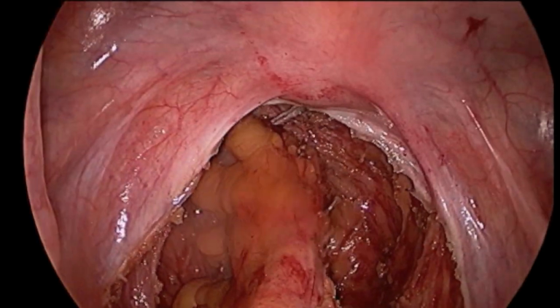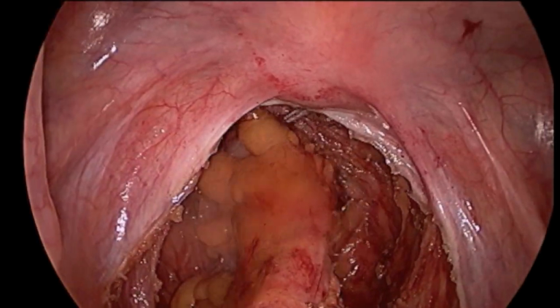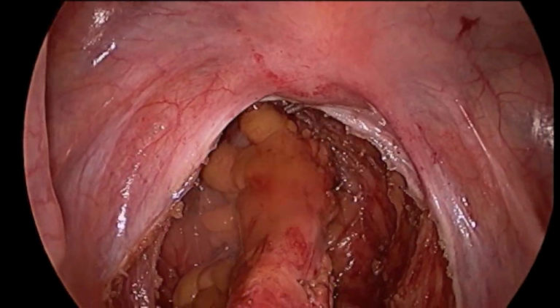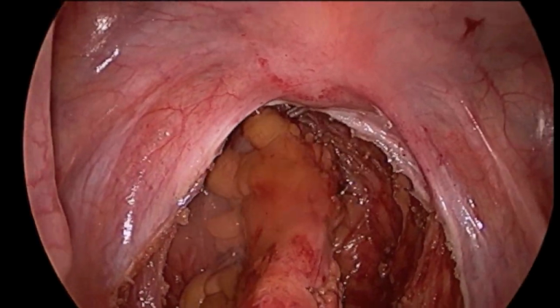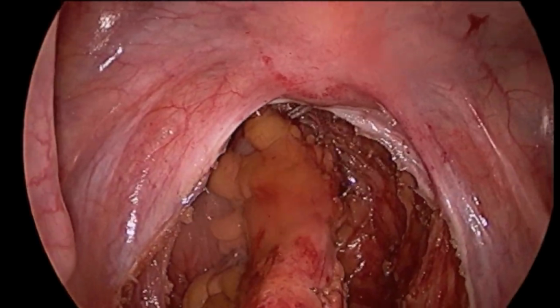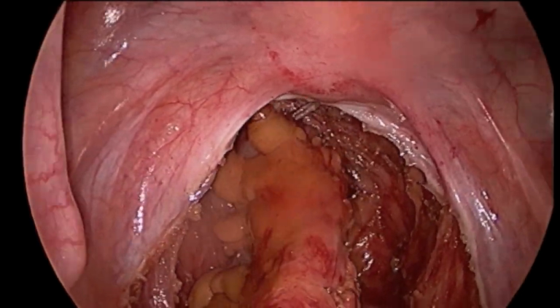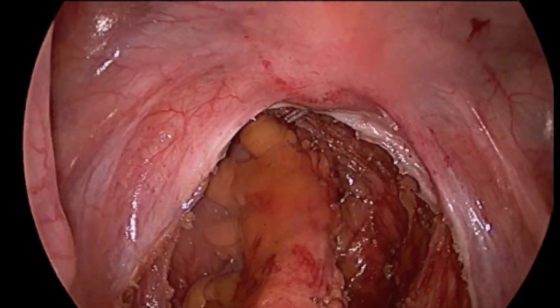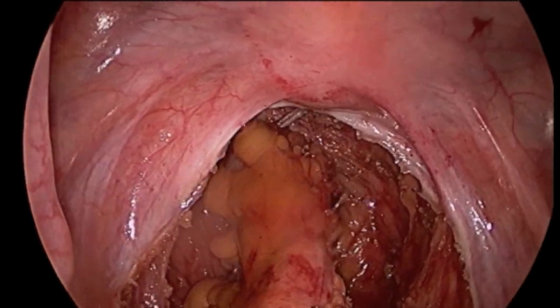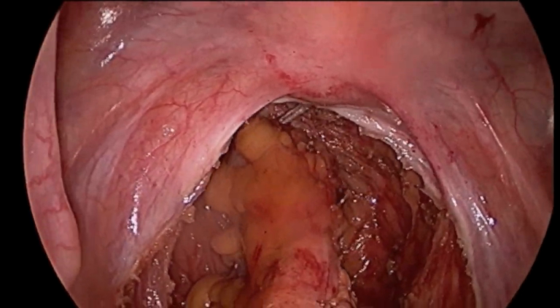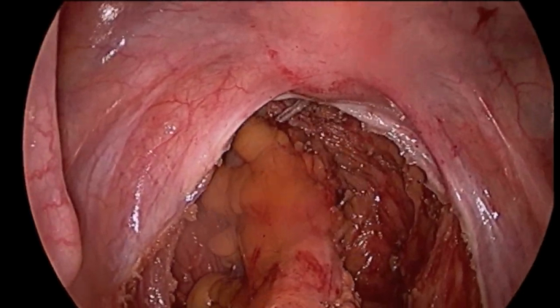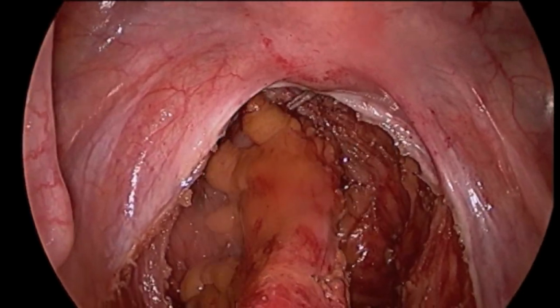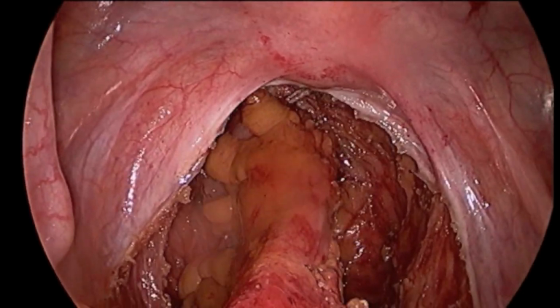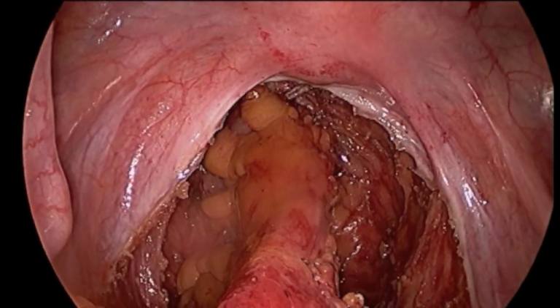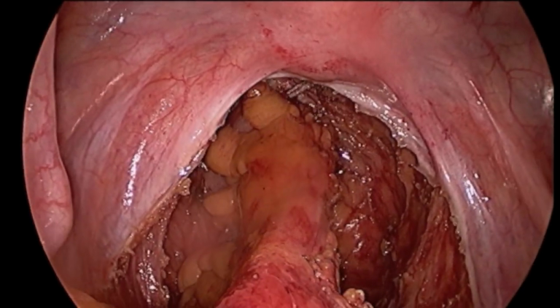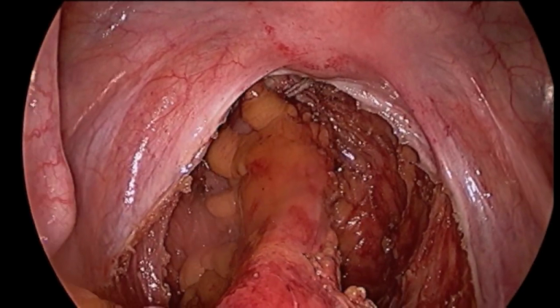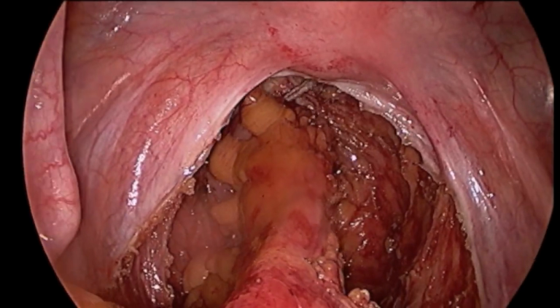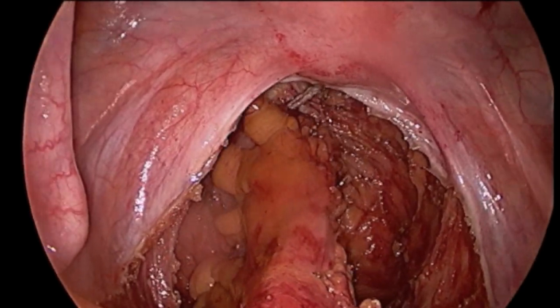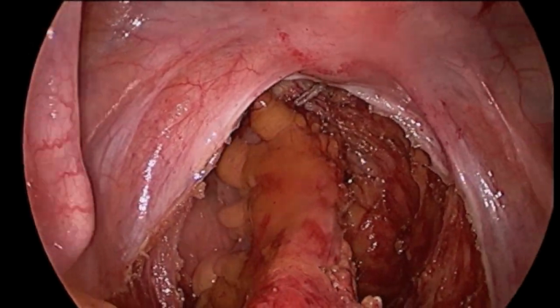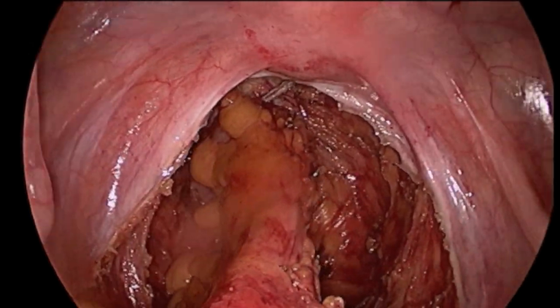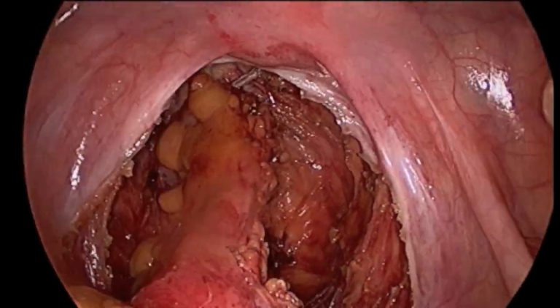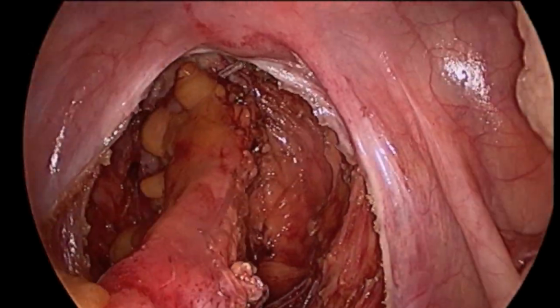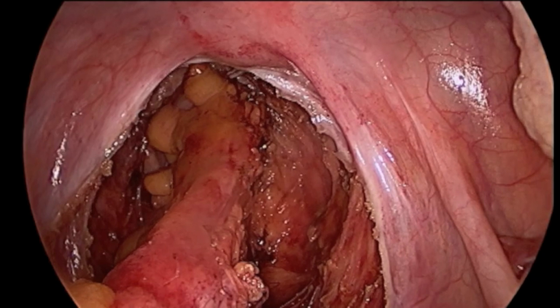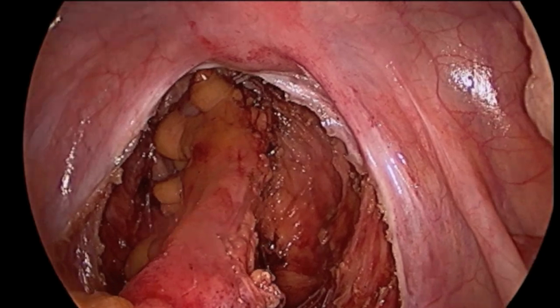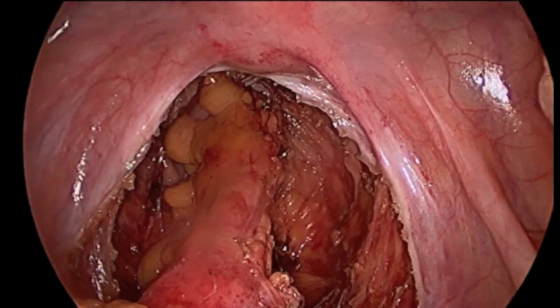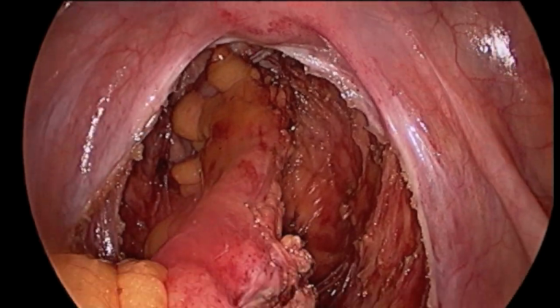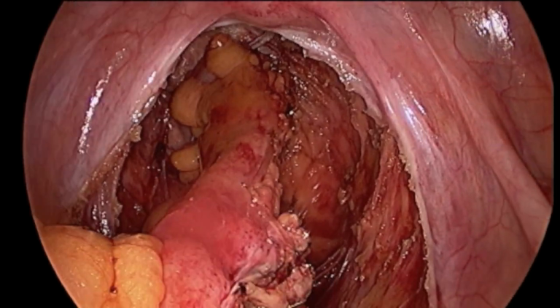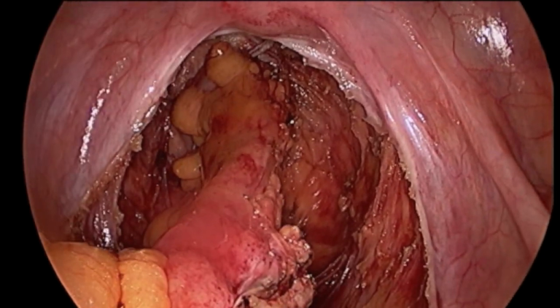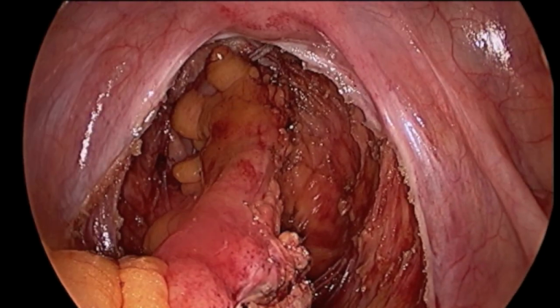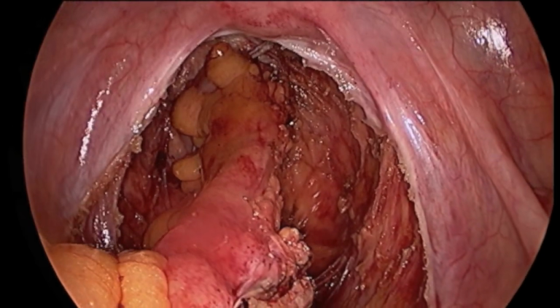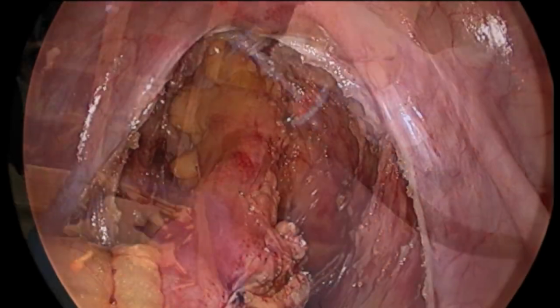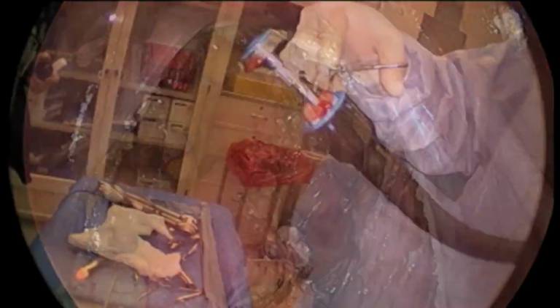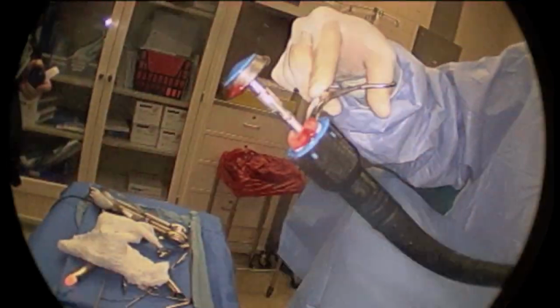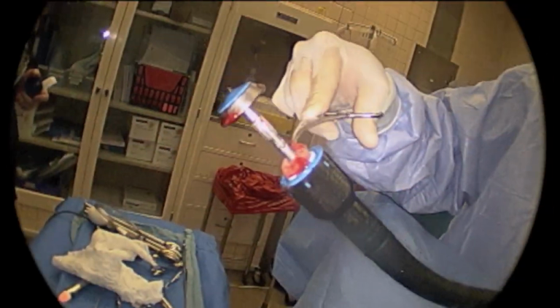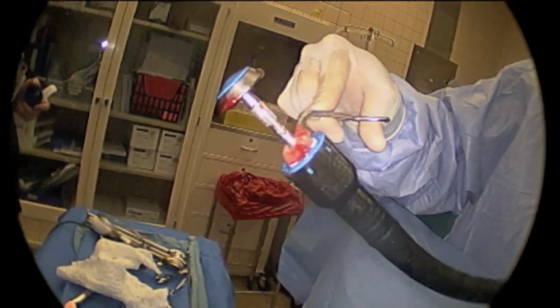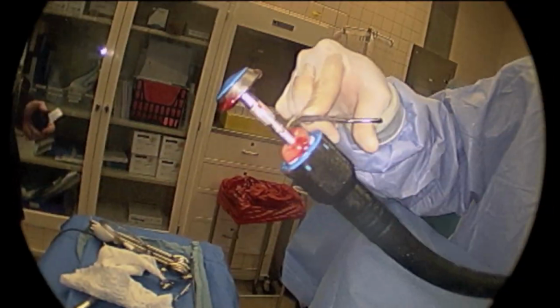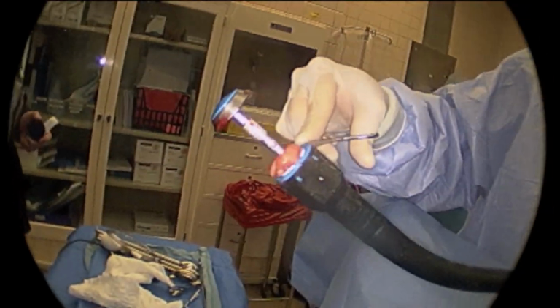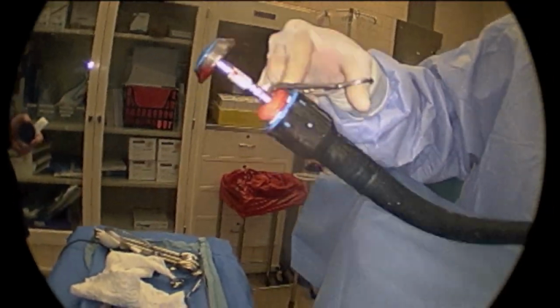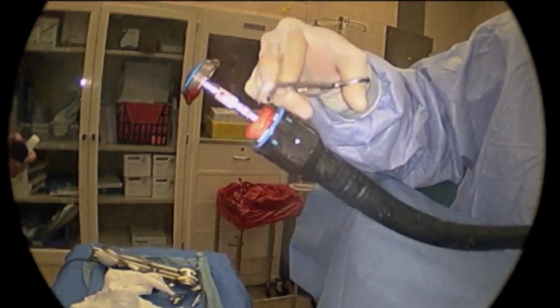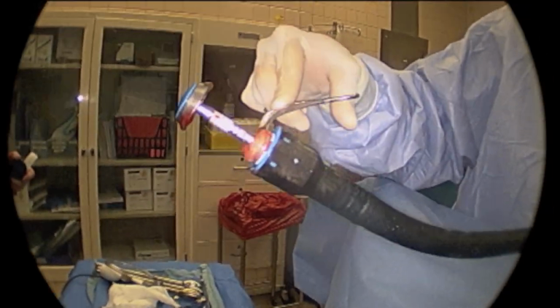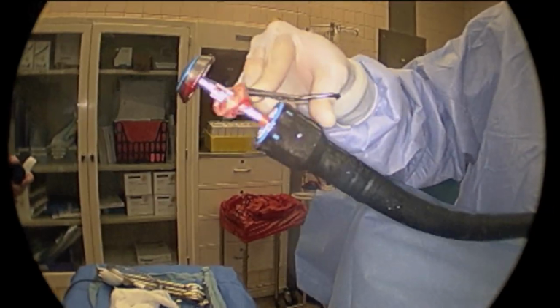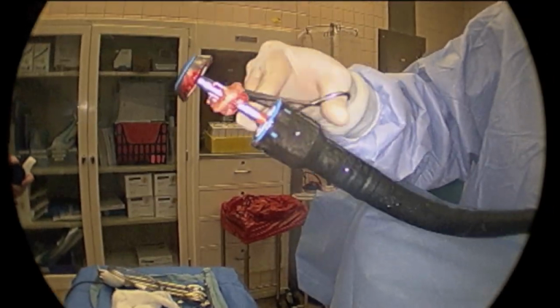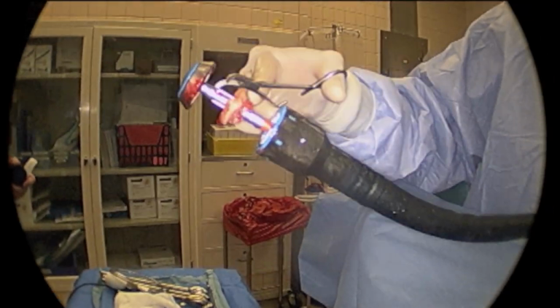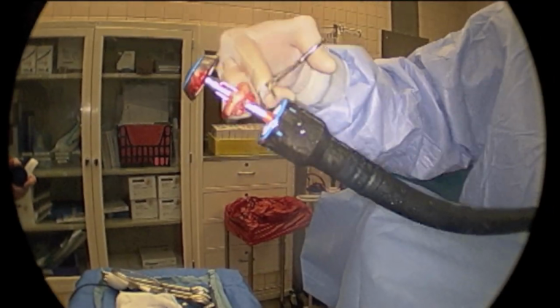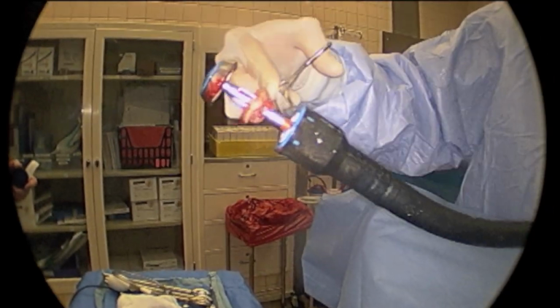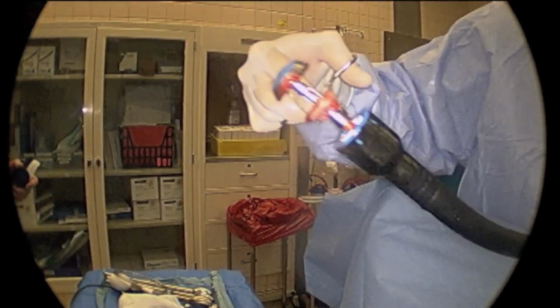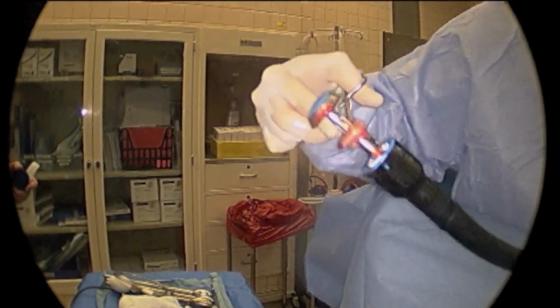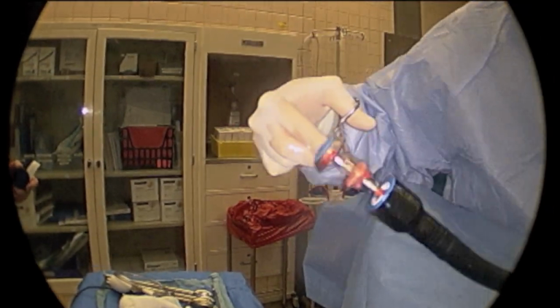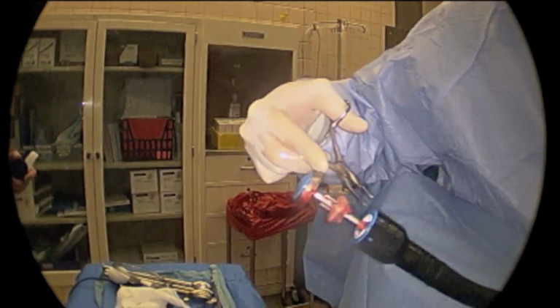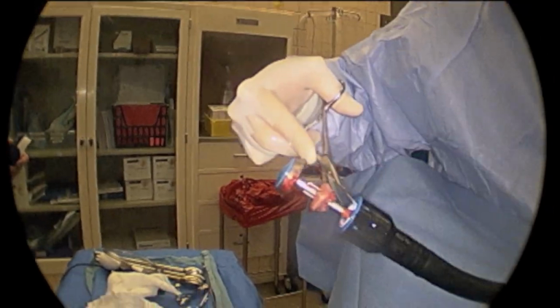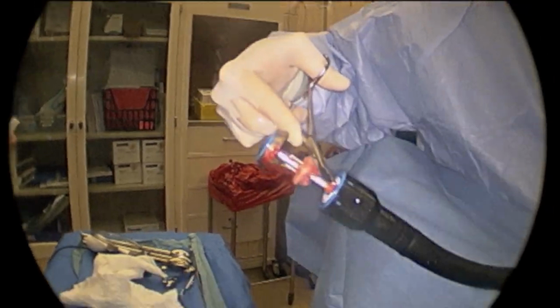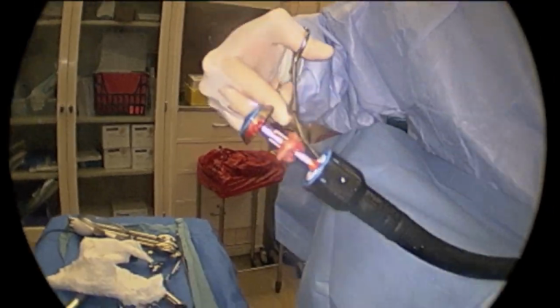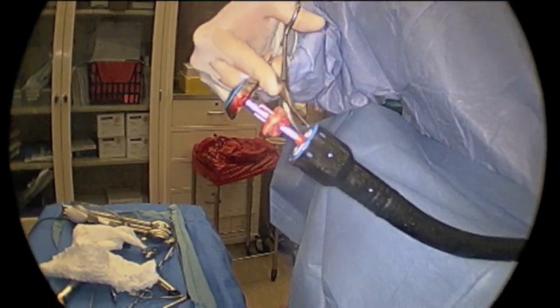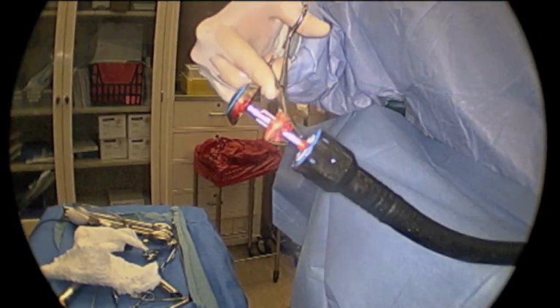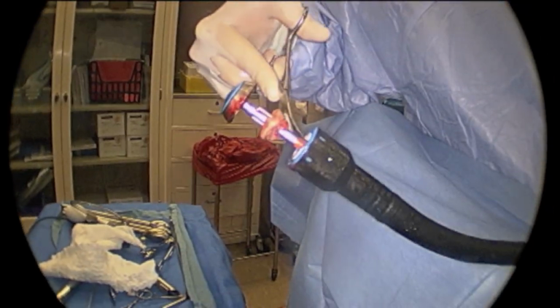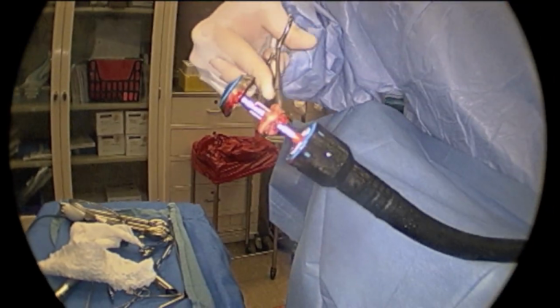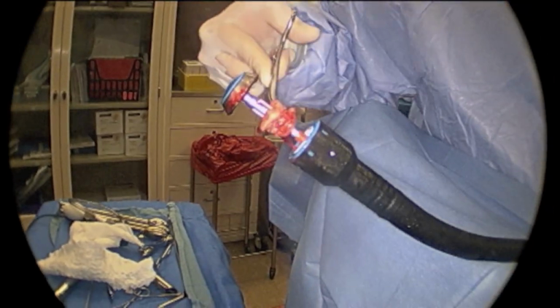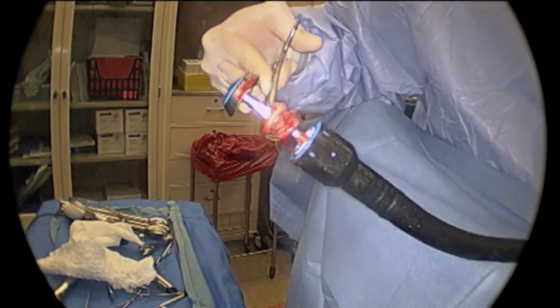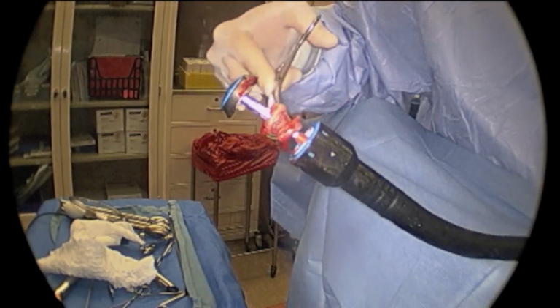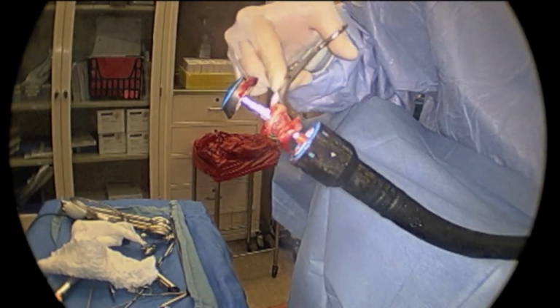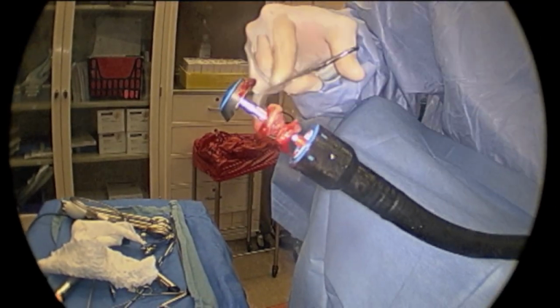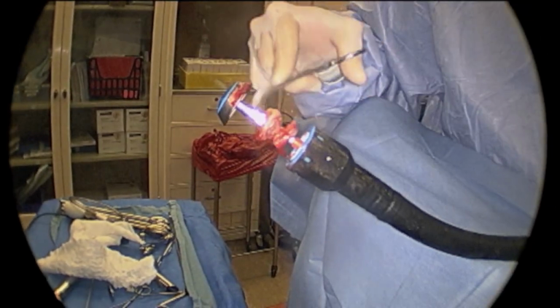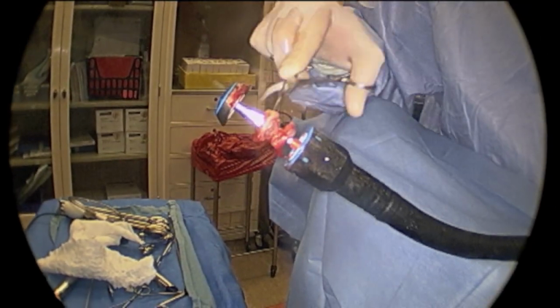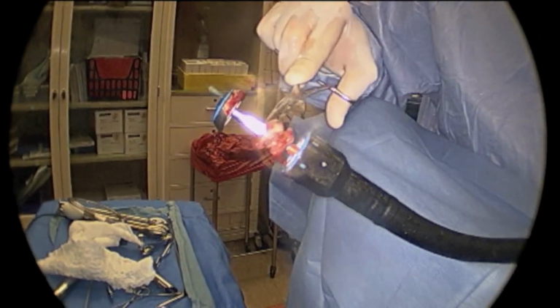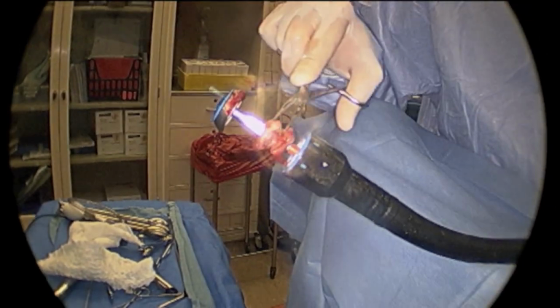The device is then opened, extracted, and the shaft inspected for two complete rings of tissue — one from the sigmoid and one from the rectum.